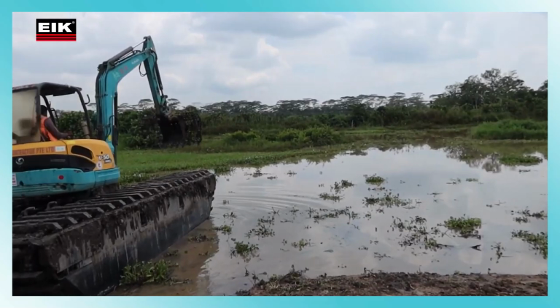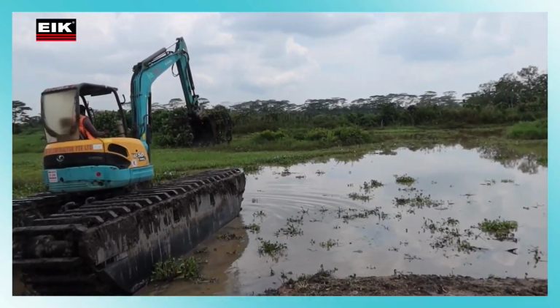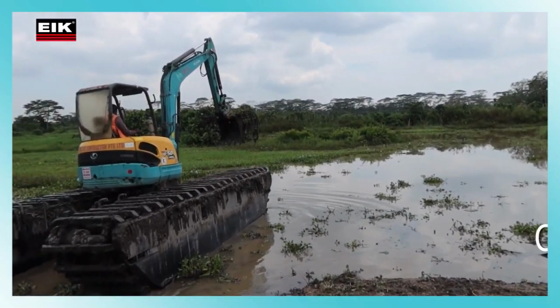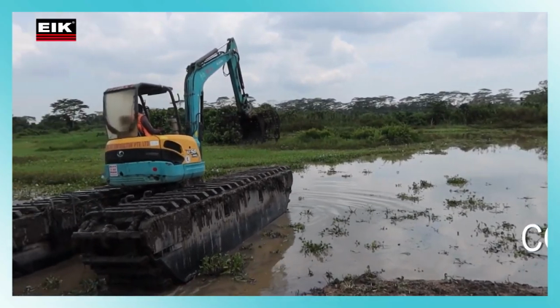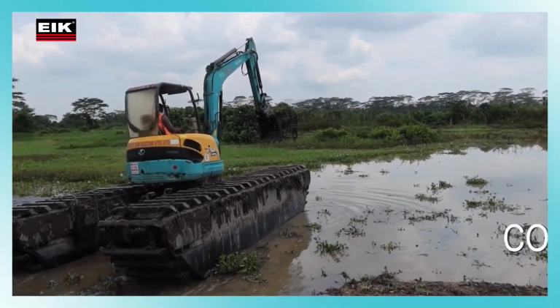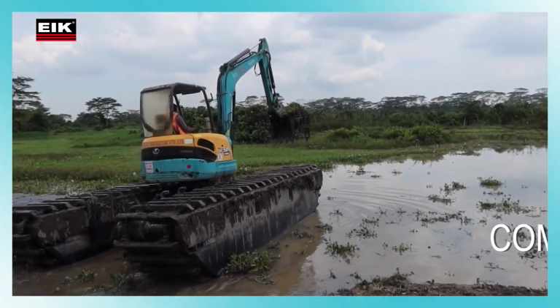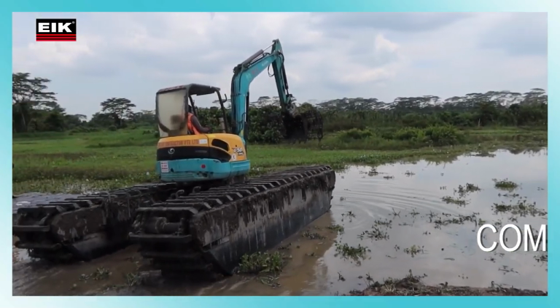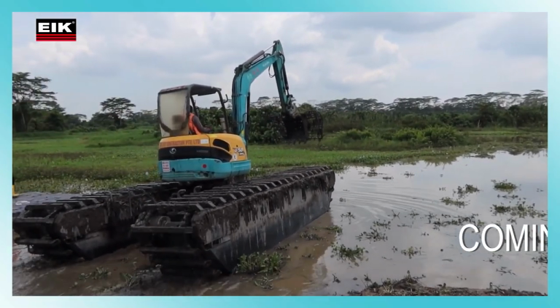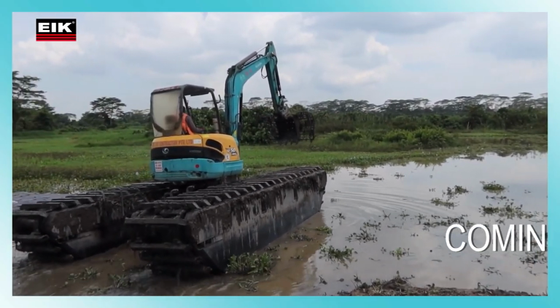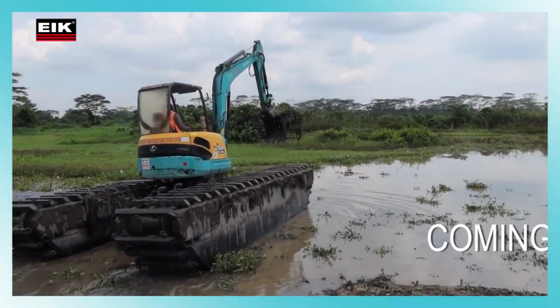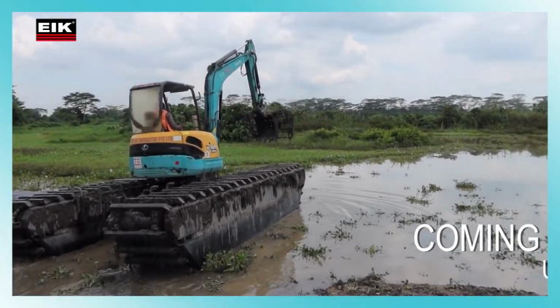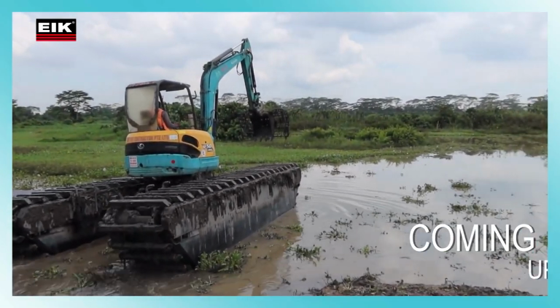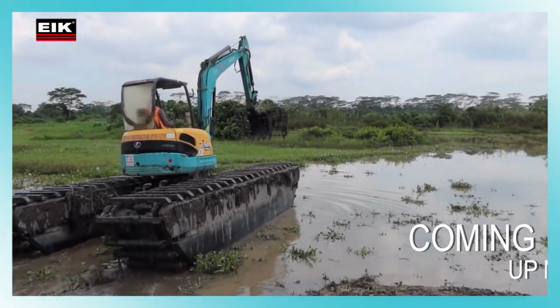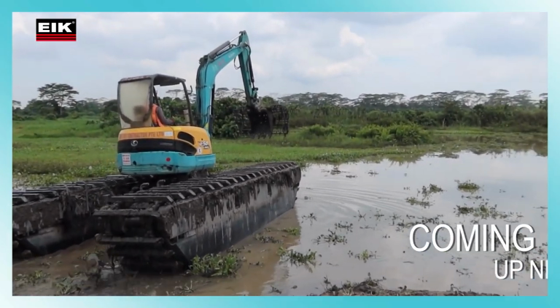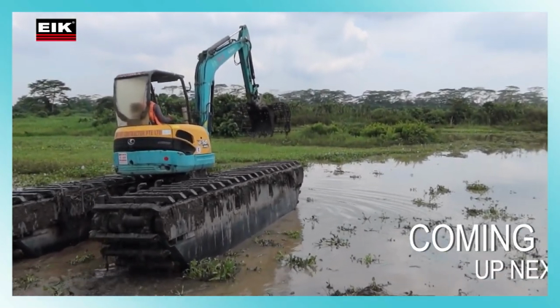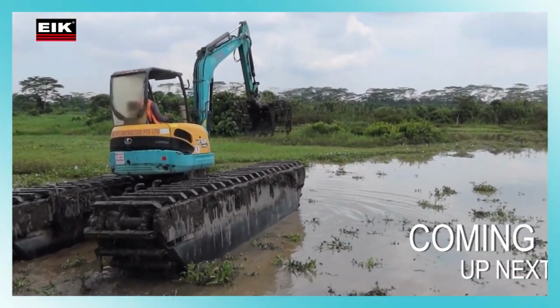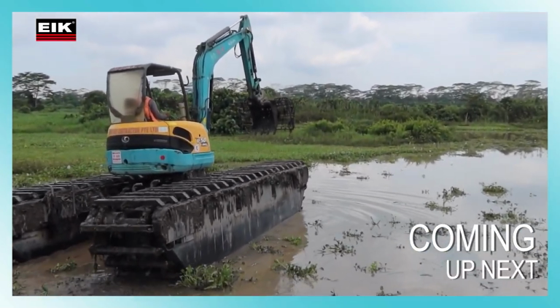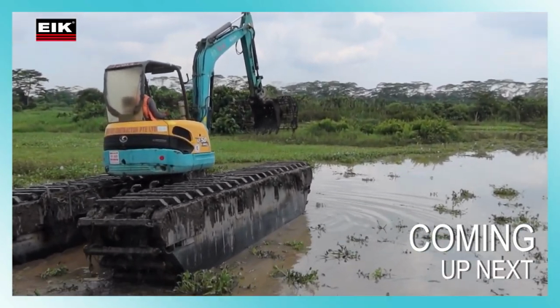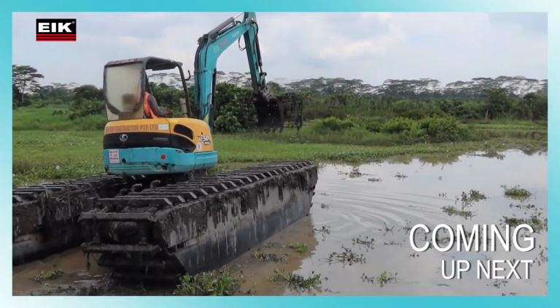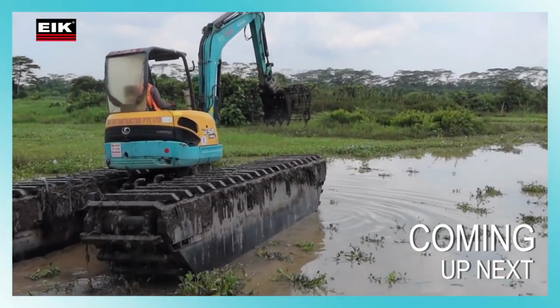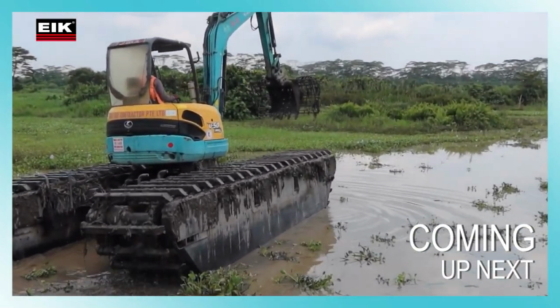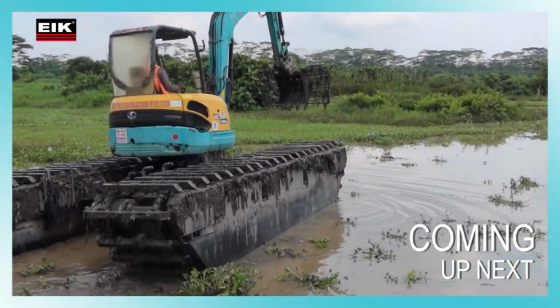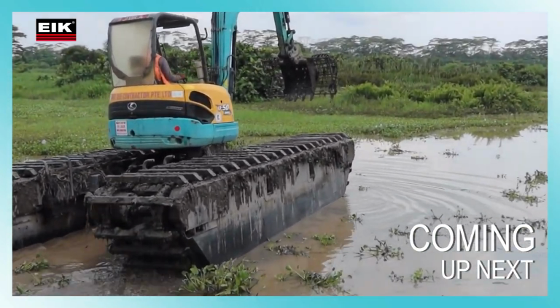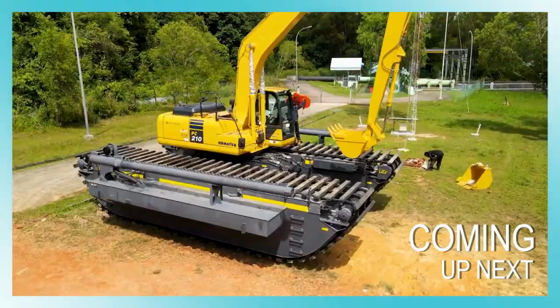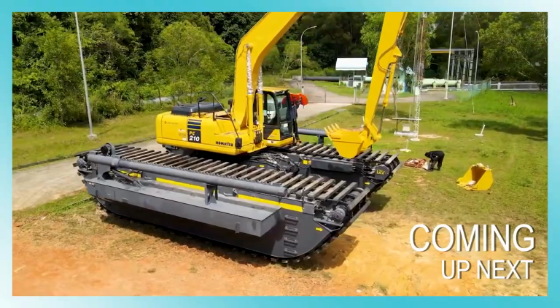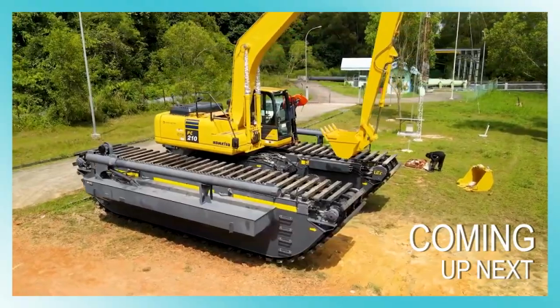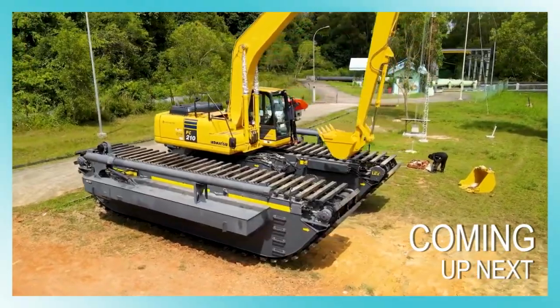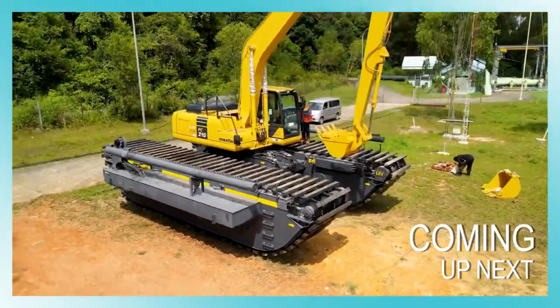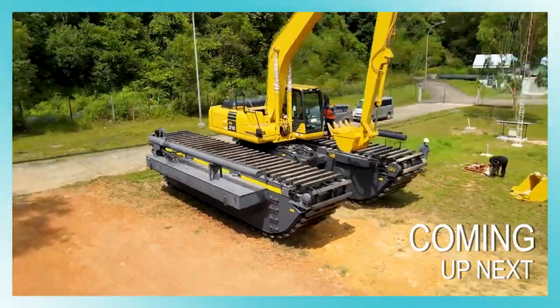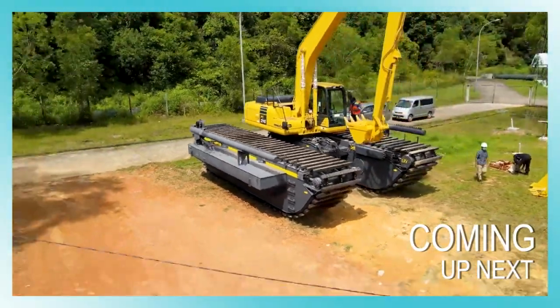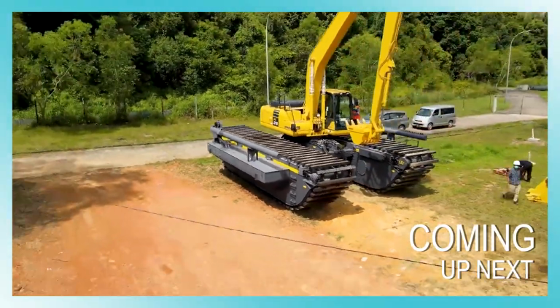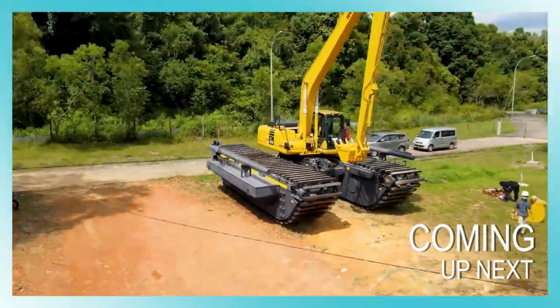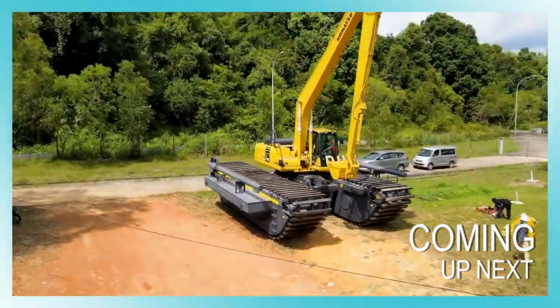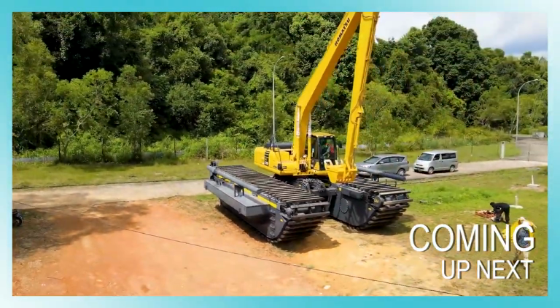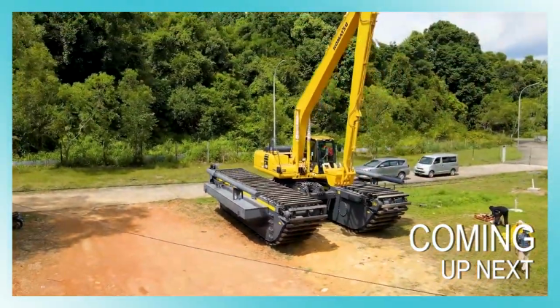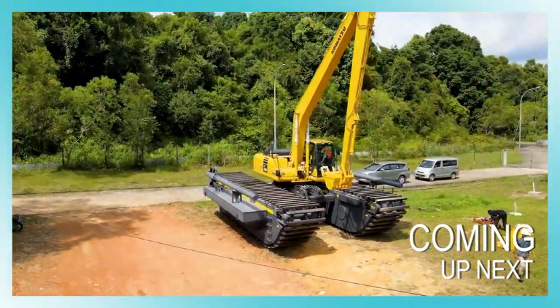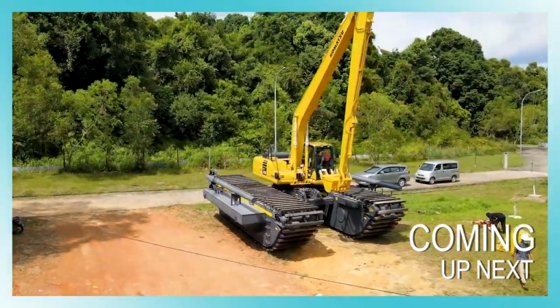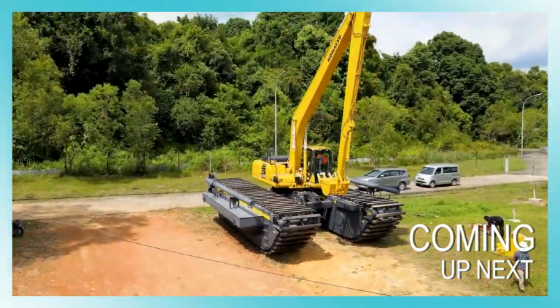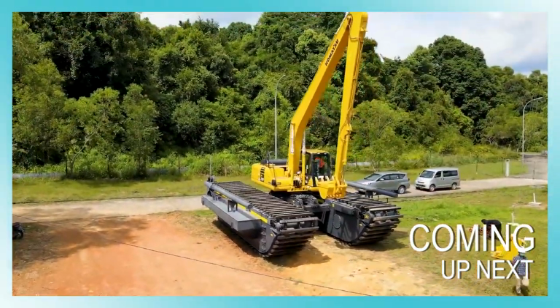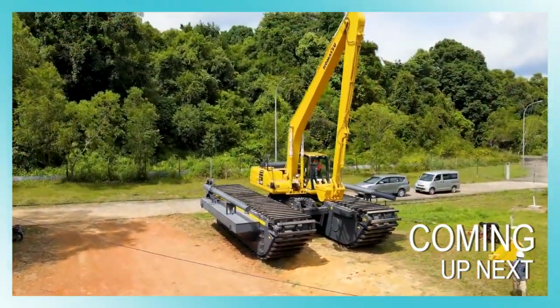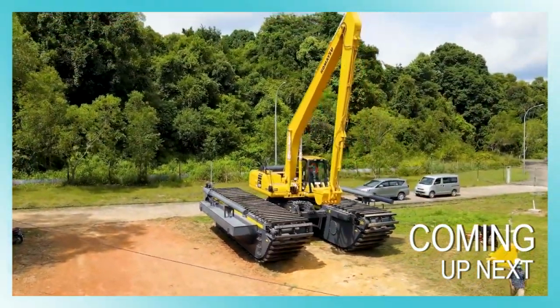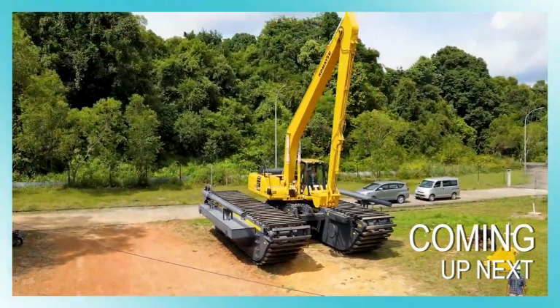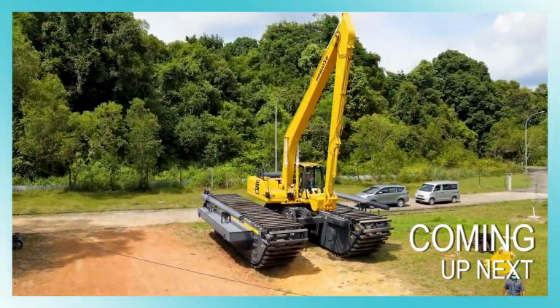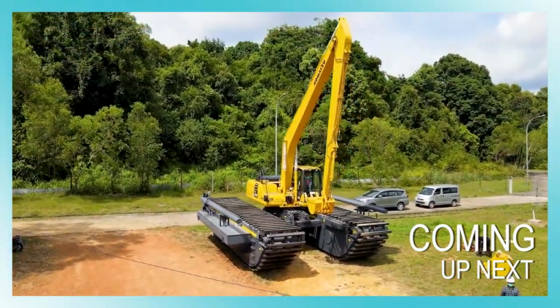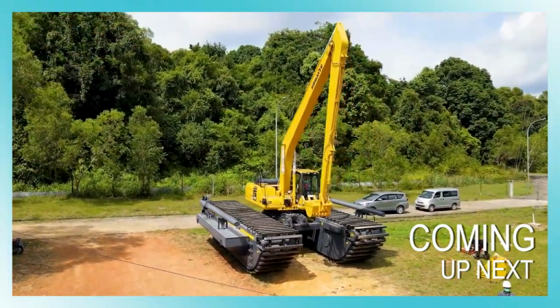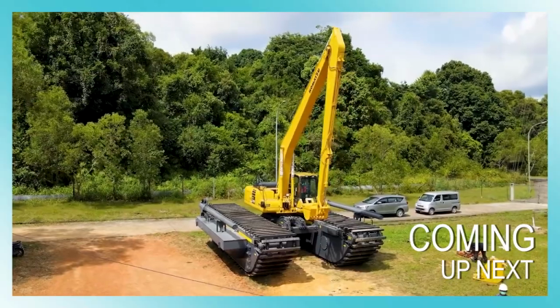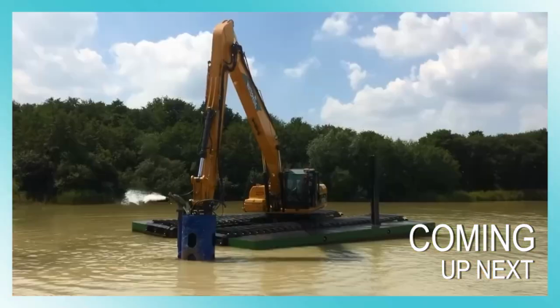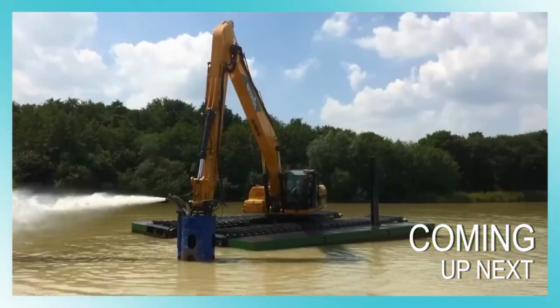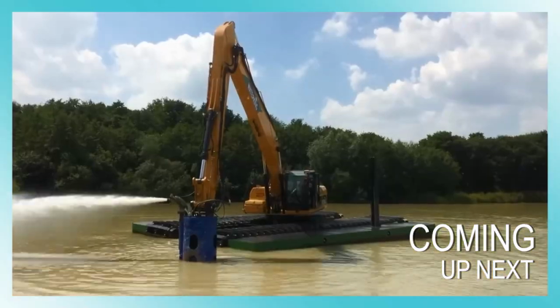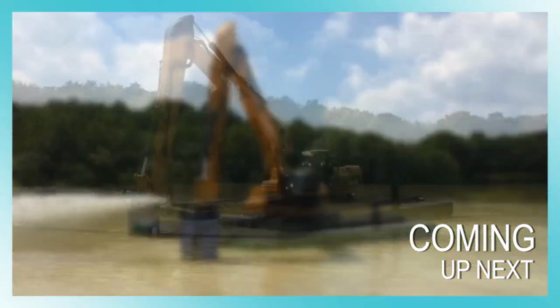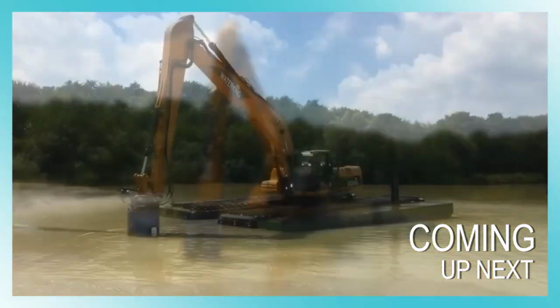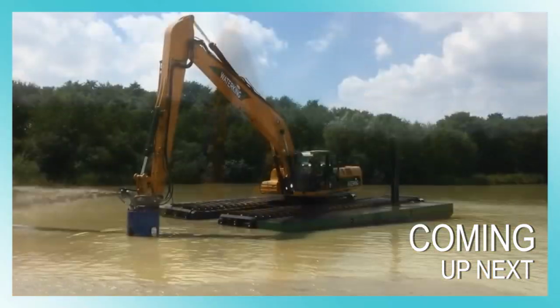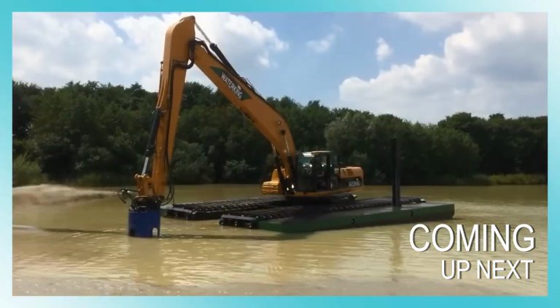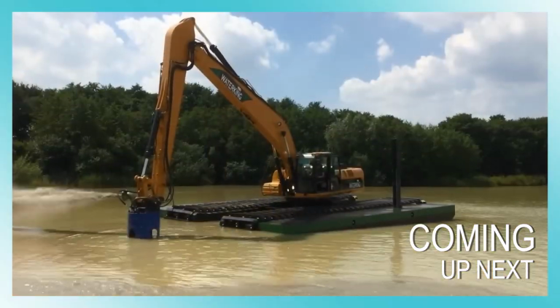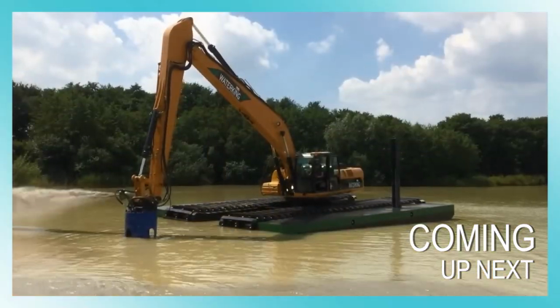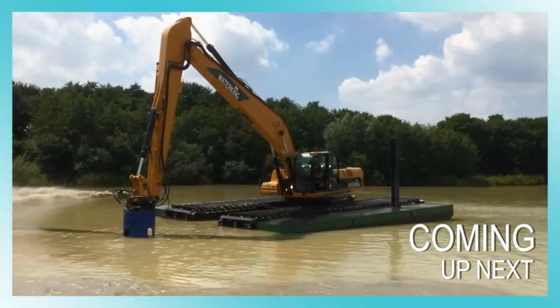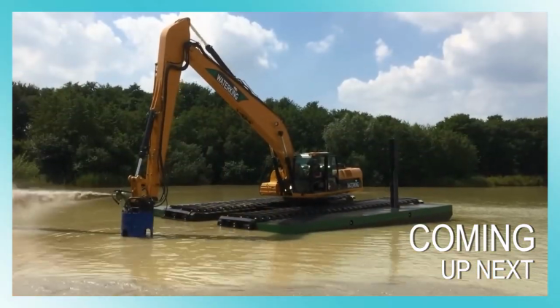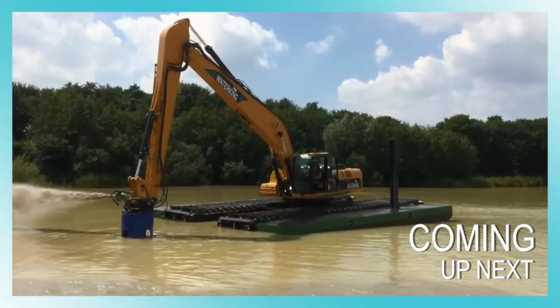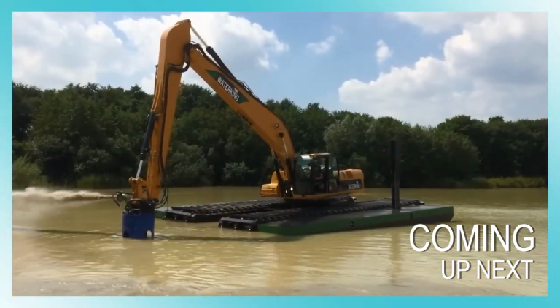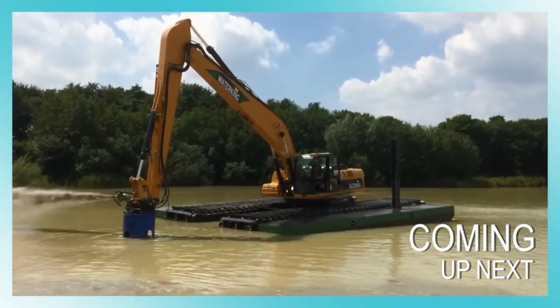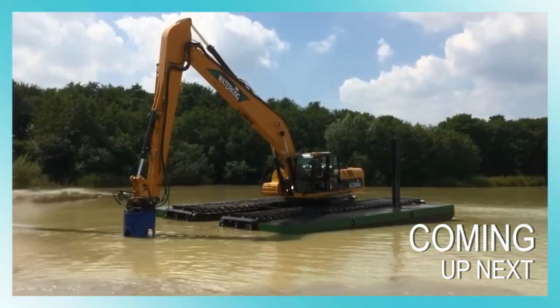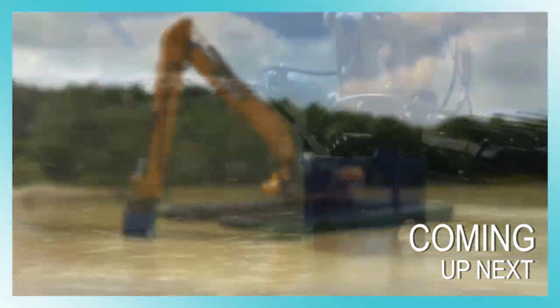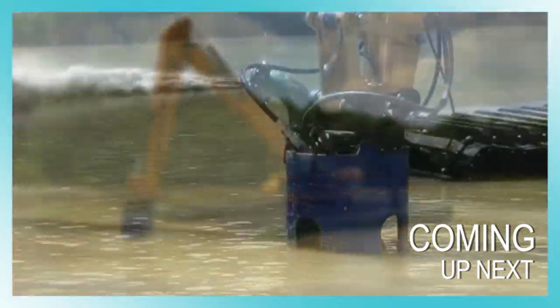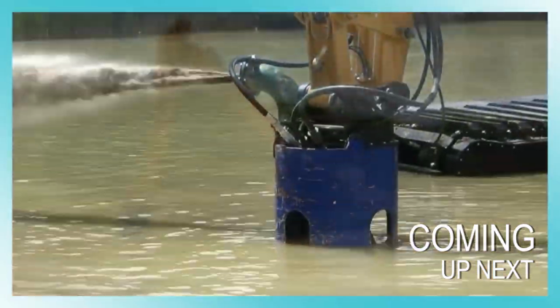Welcome to our channel. In this new video, let's follow the top 5 most impressive amphibious excavators in the world.